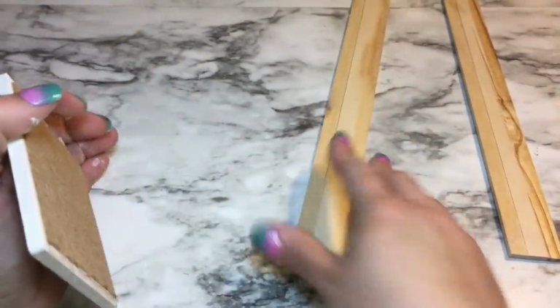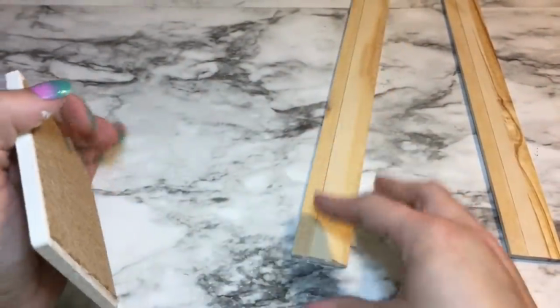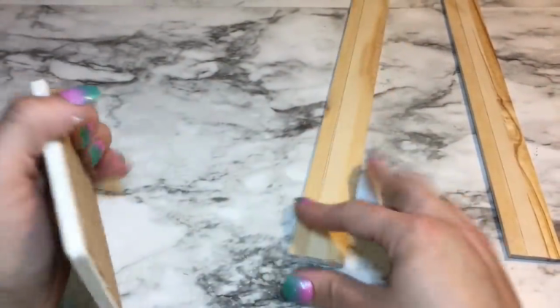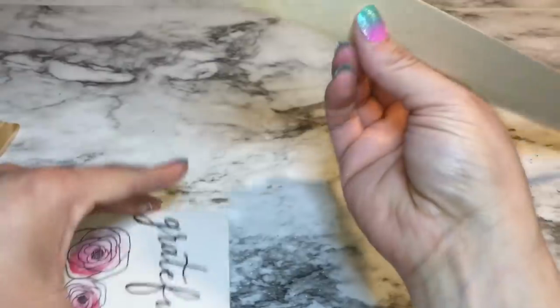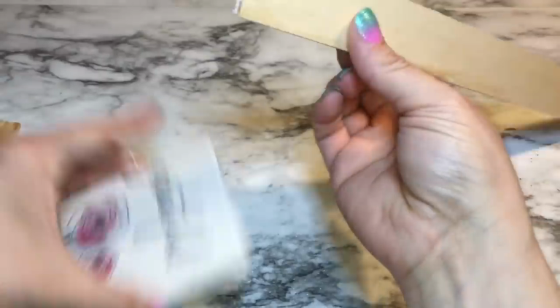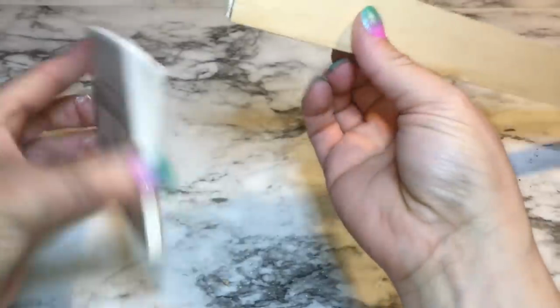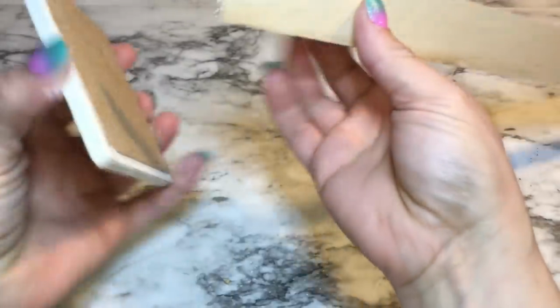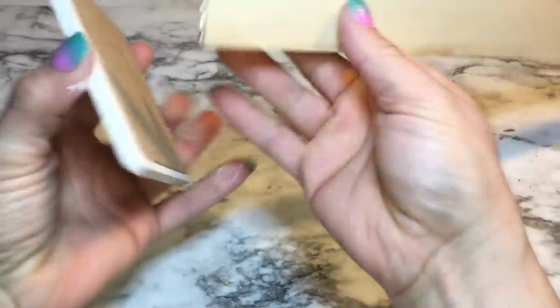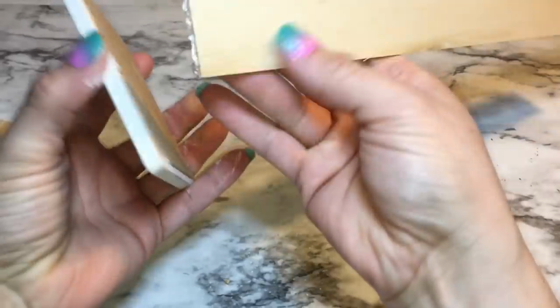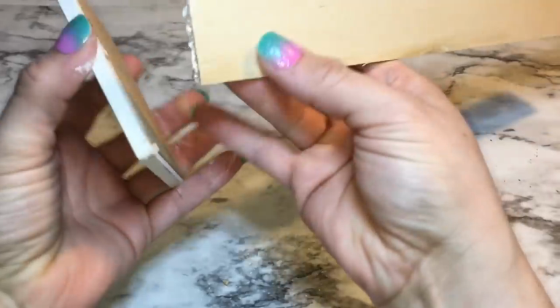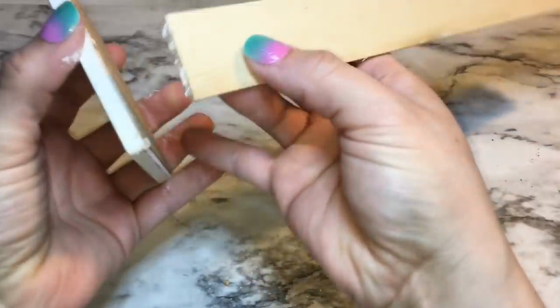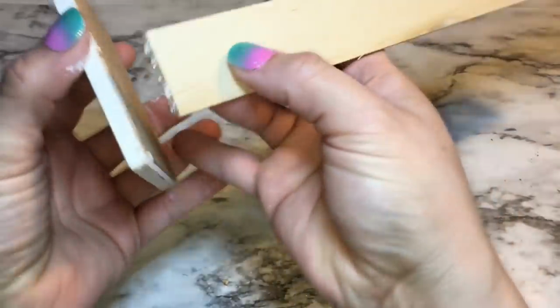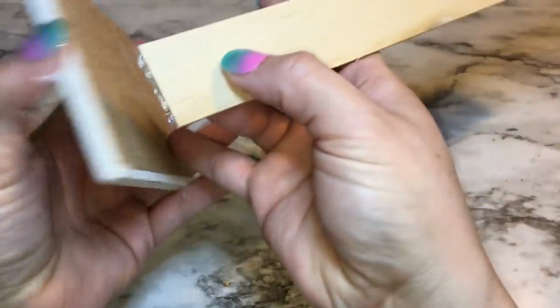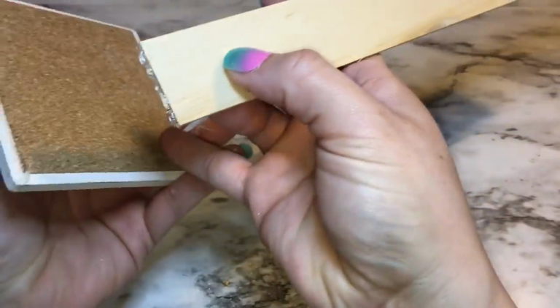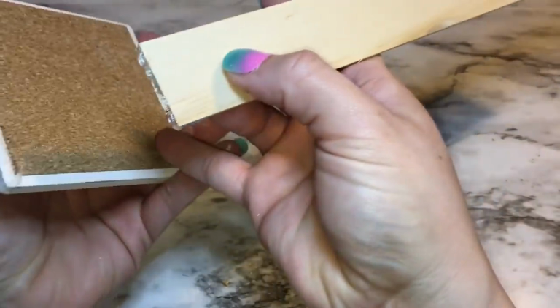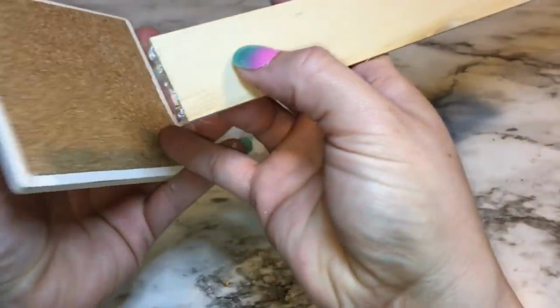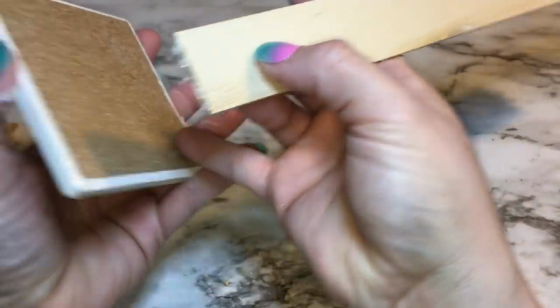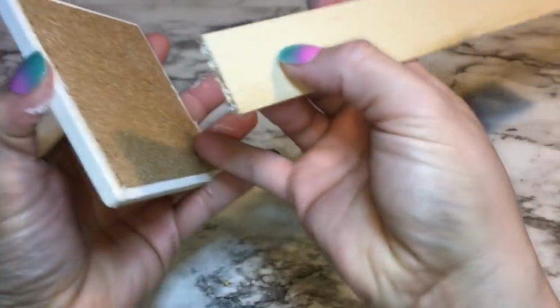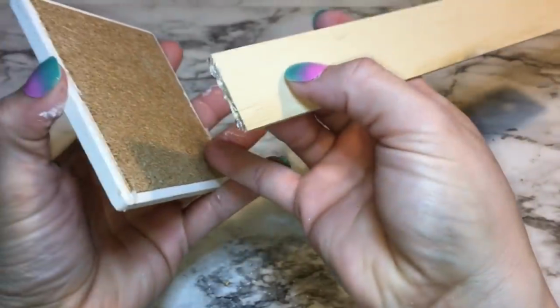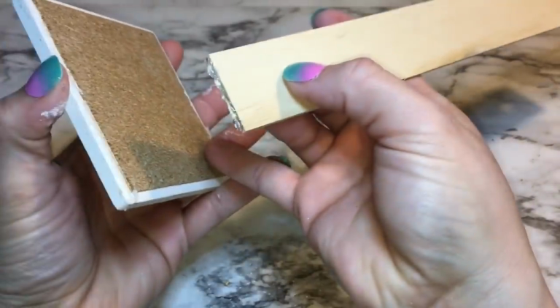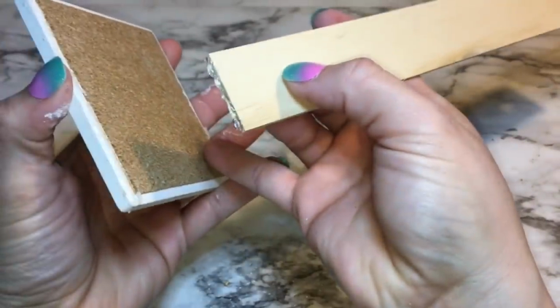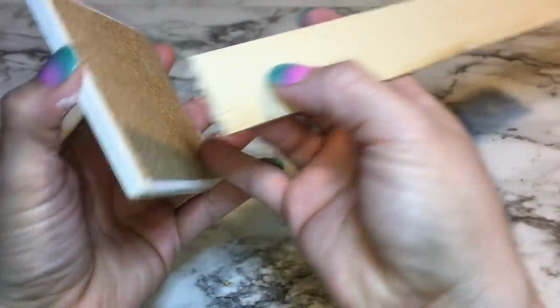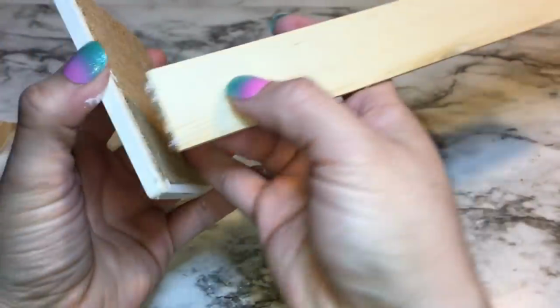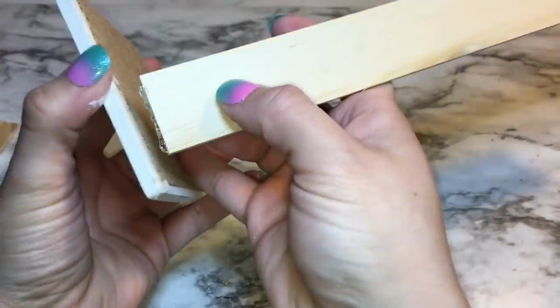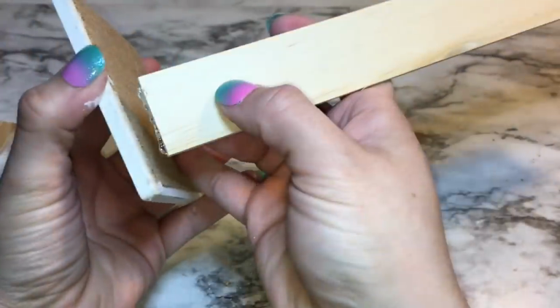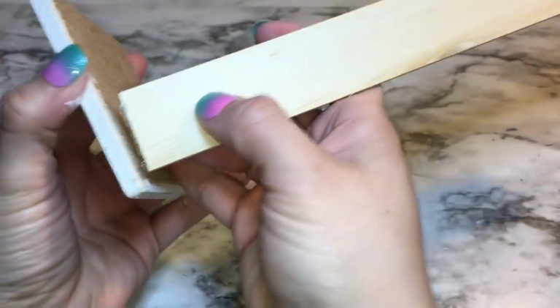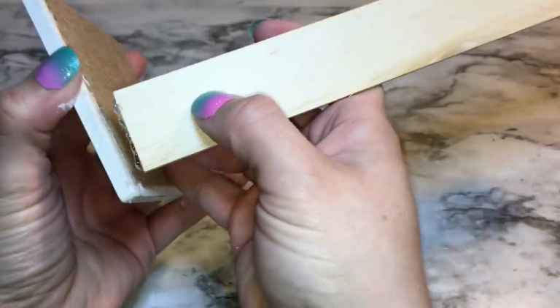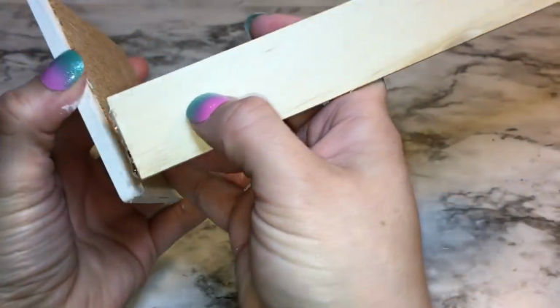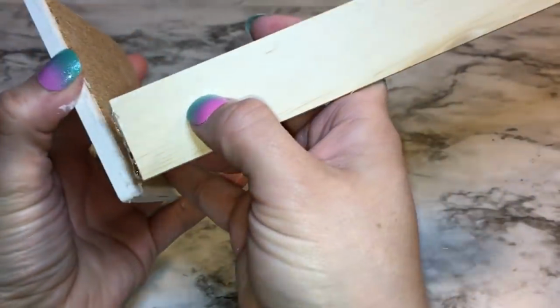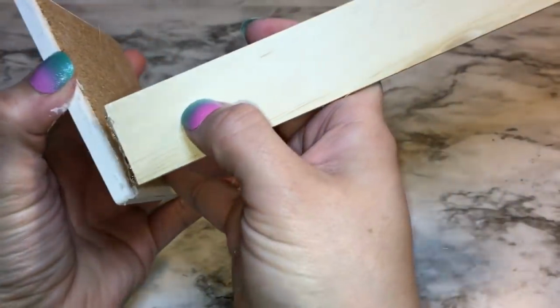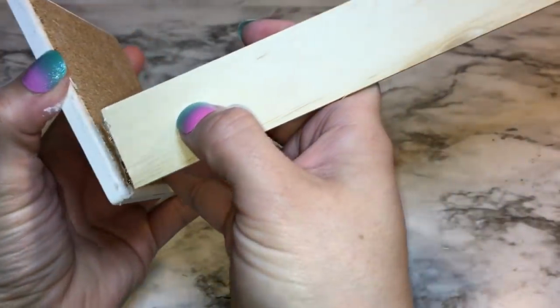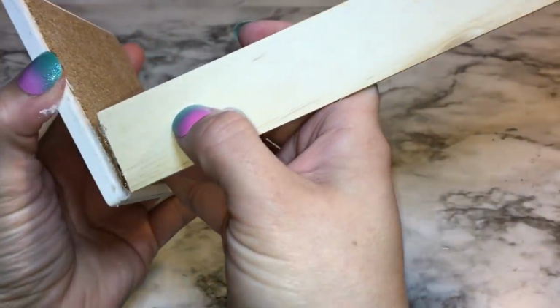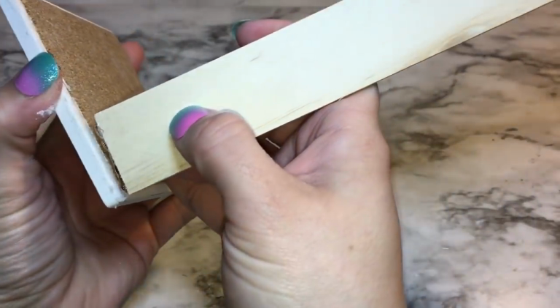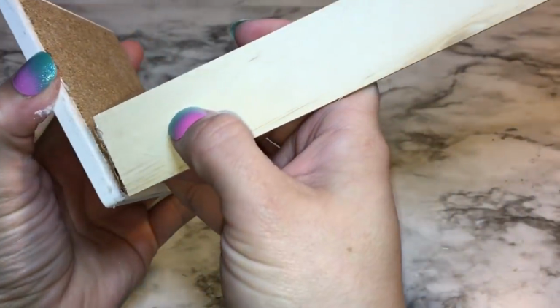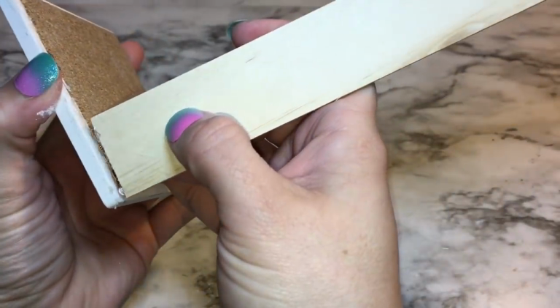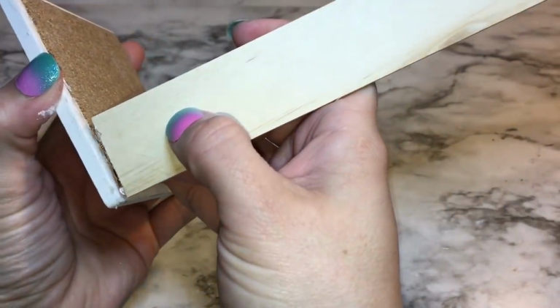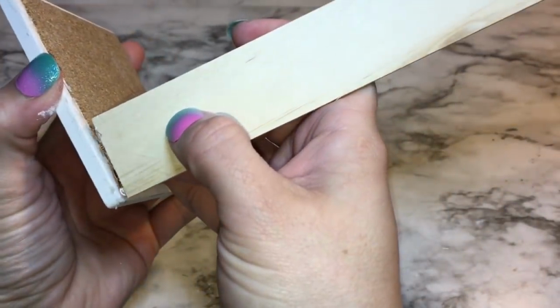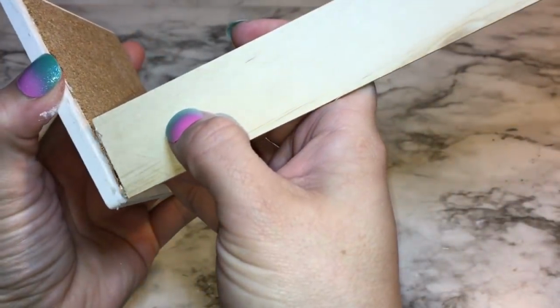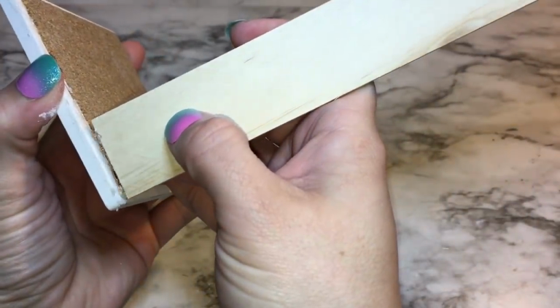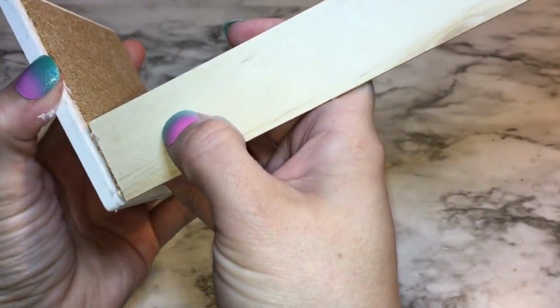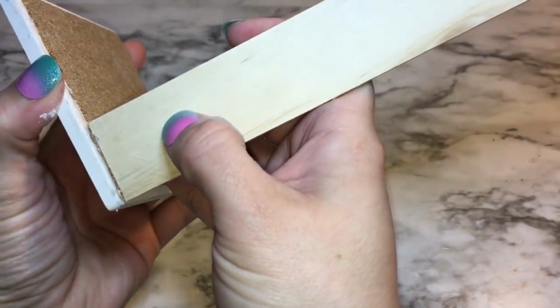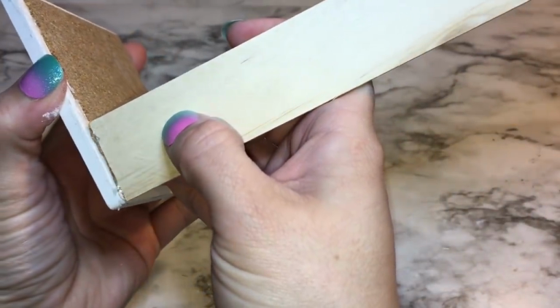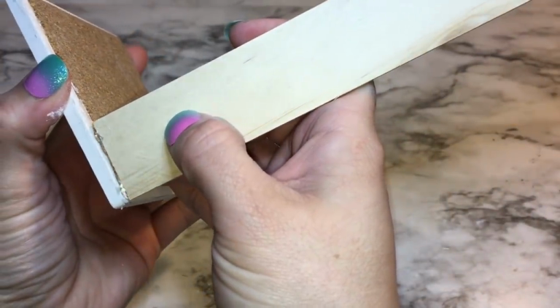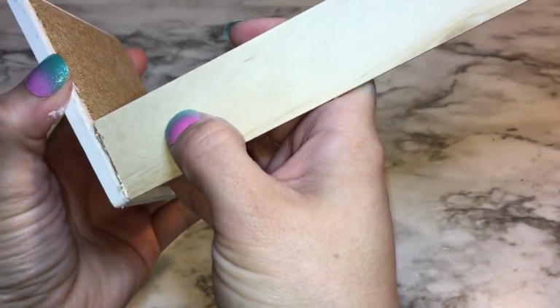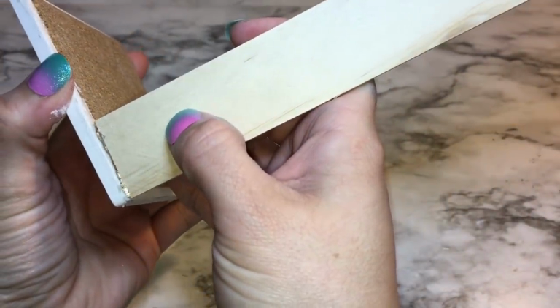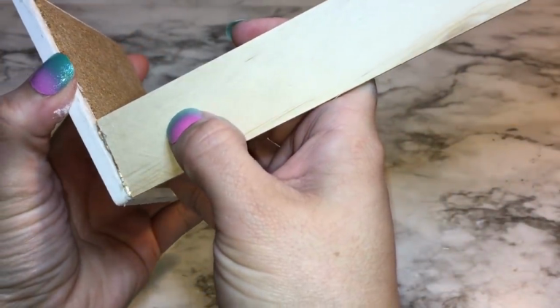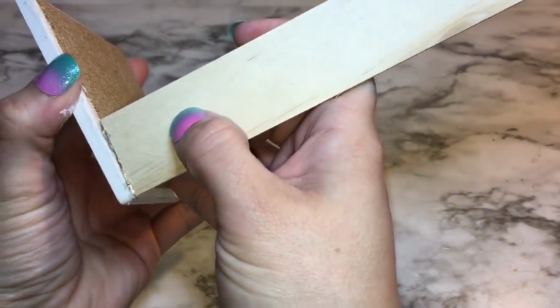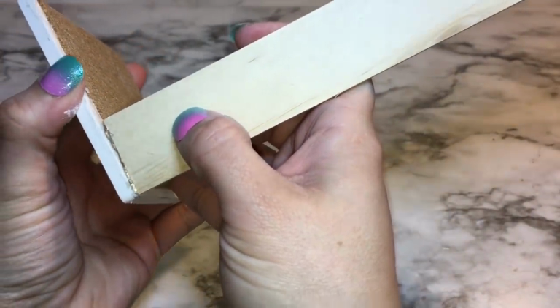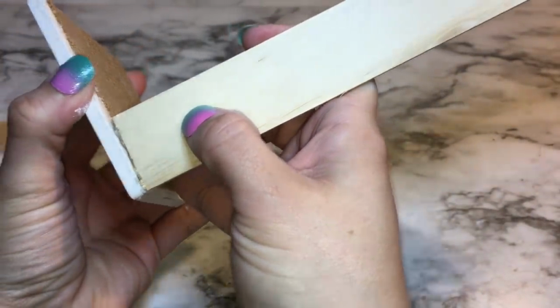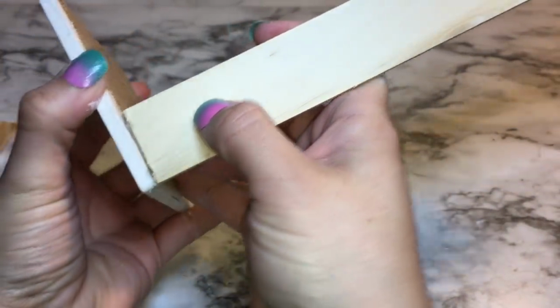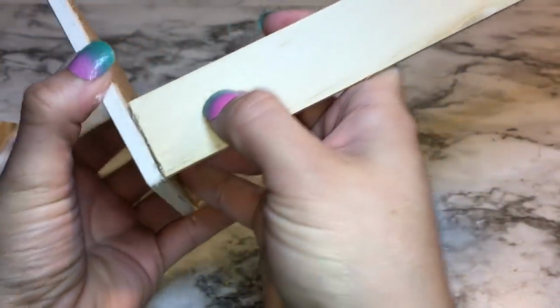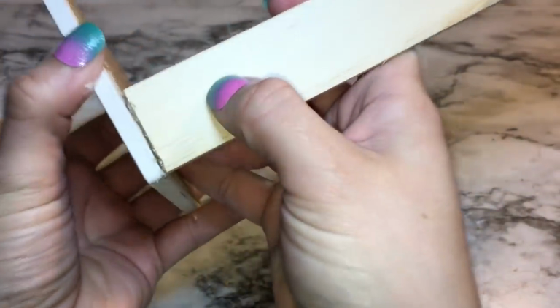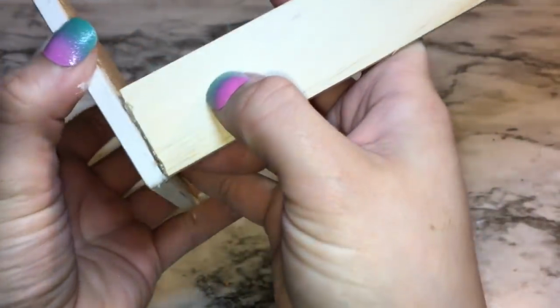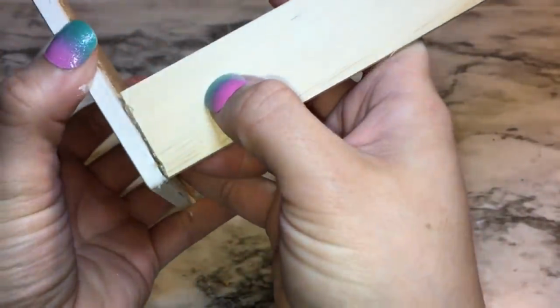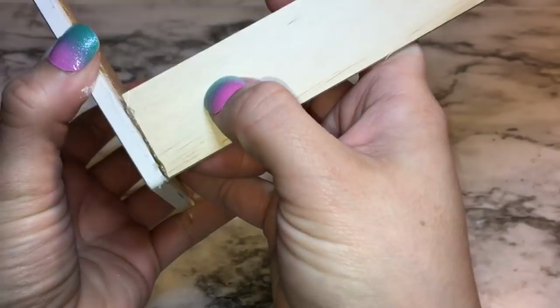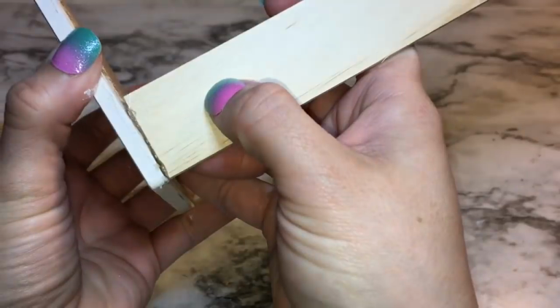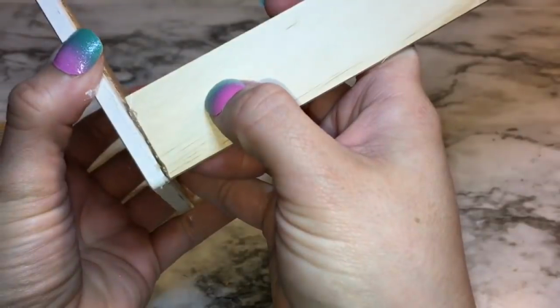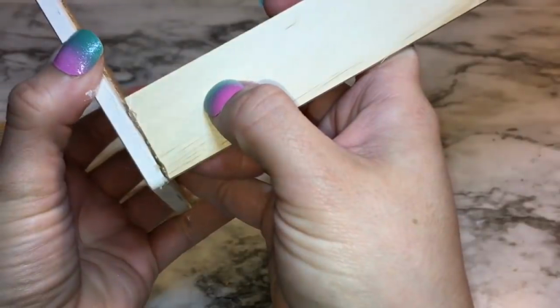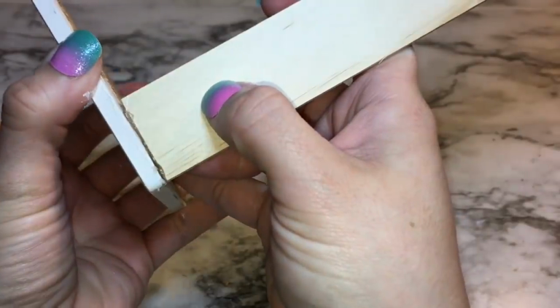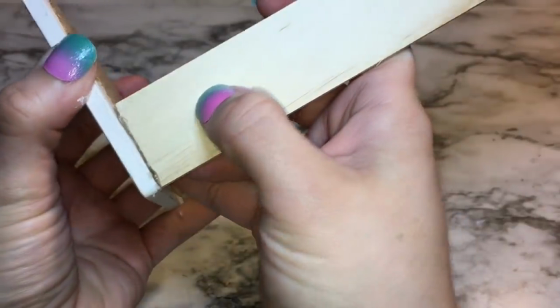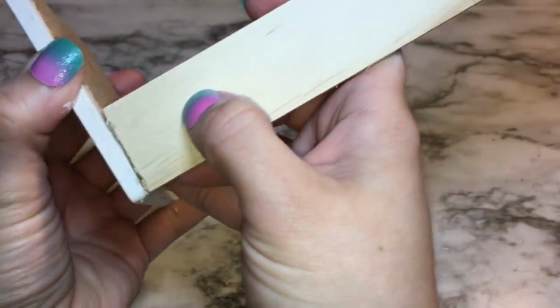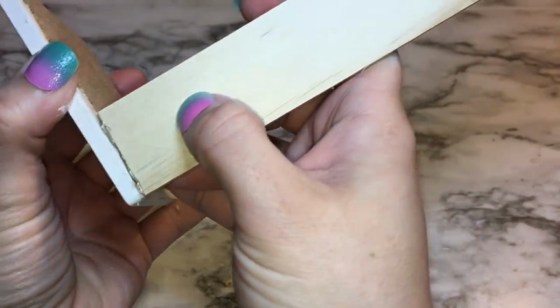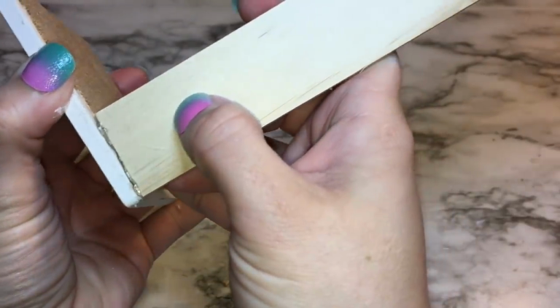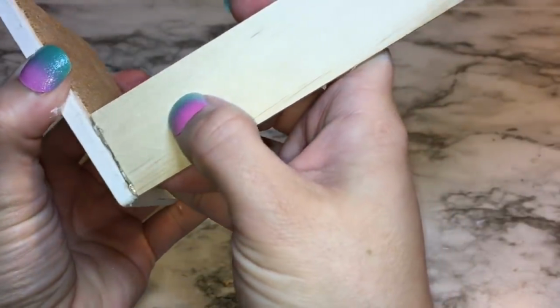So now to build the flower box — it's really easy. I'm just using hot glue and gluing the rulers to the back of the coasters.